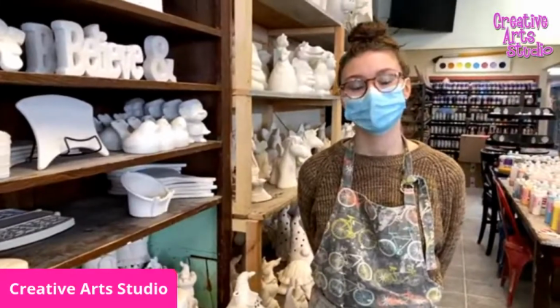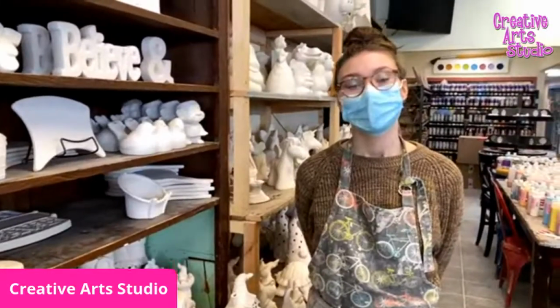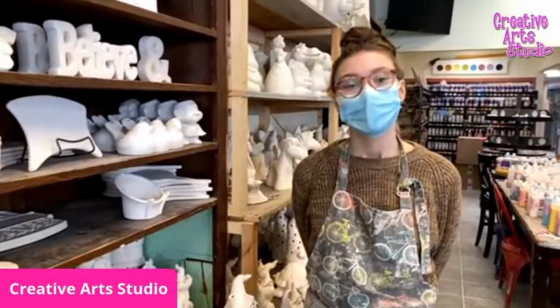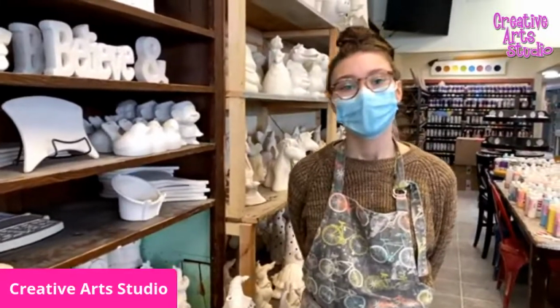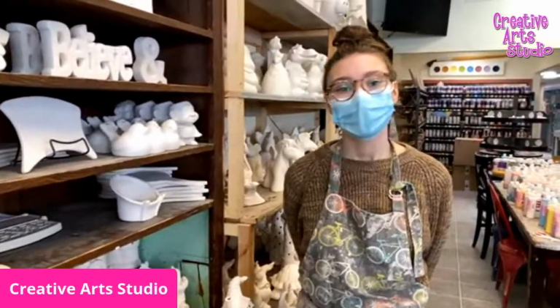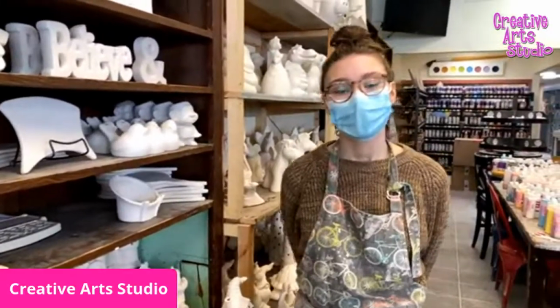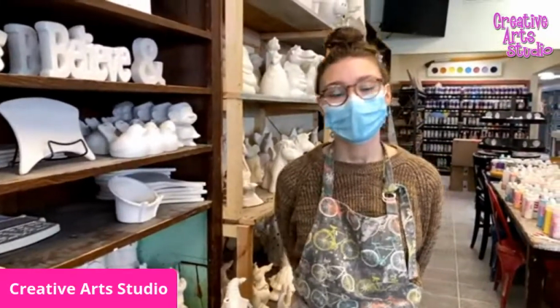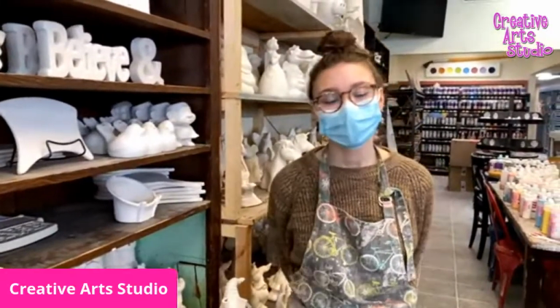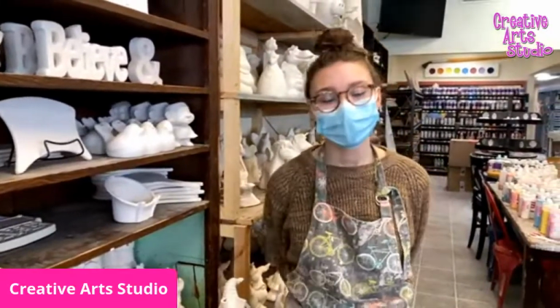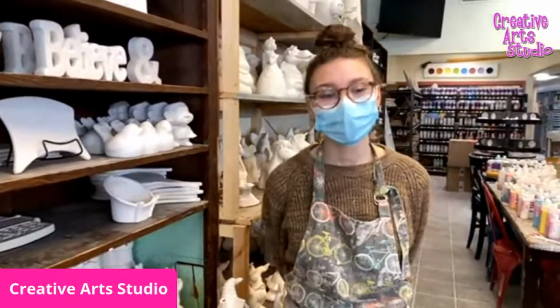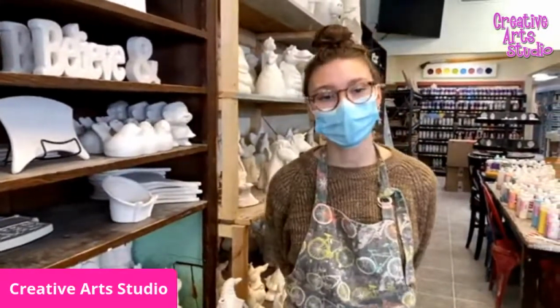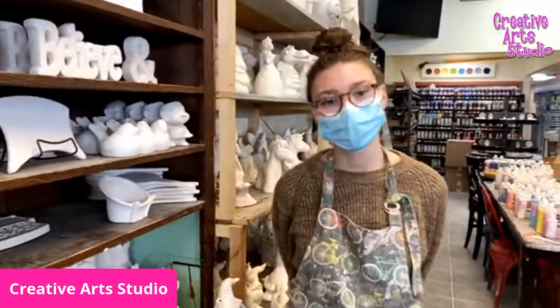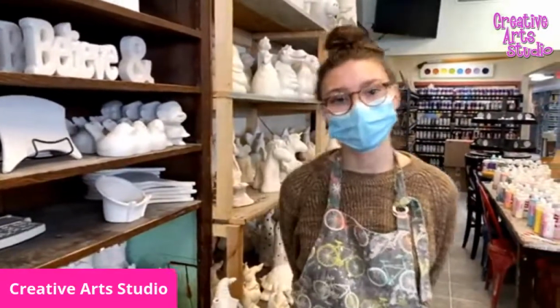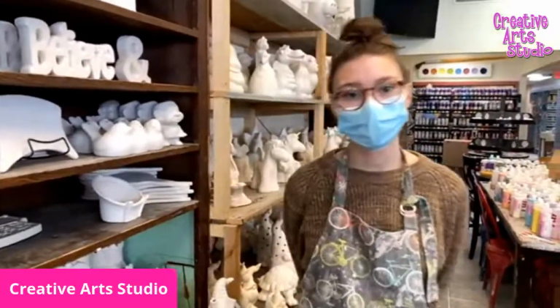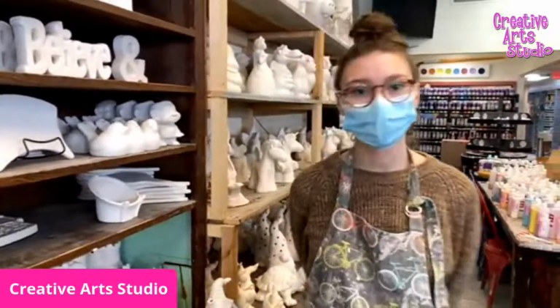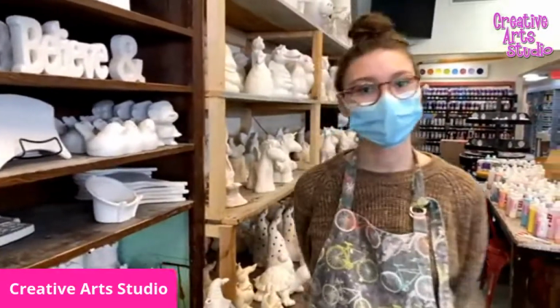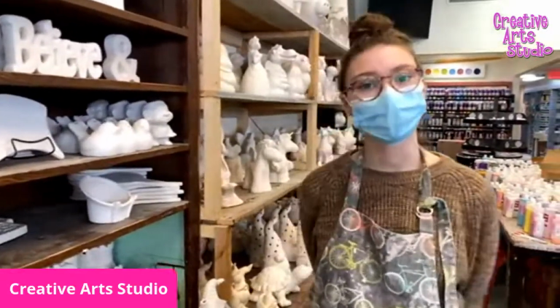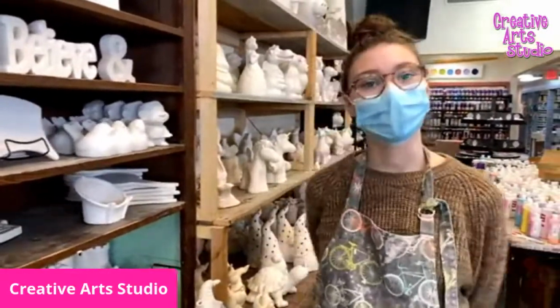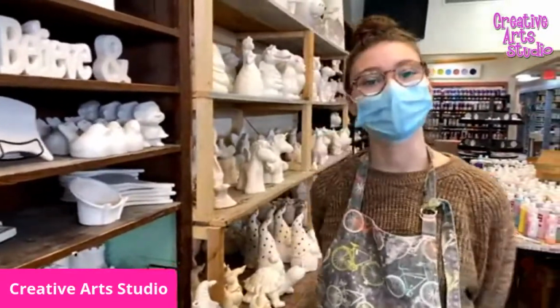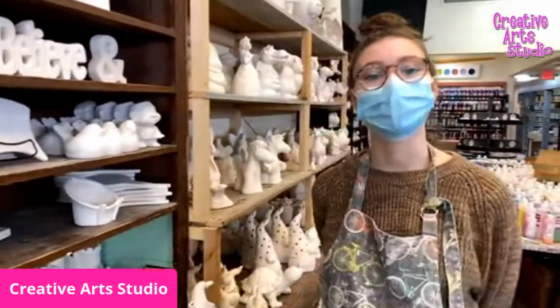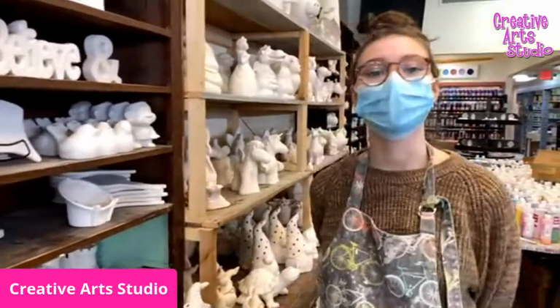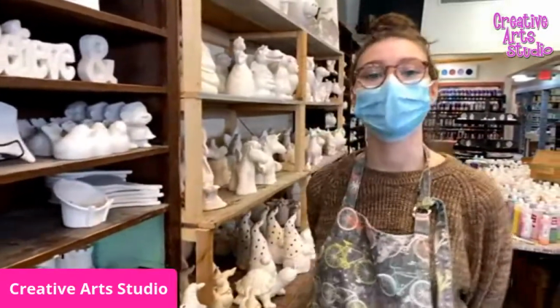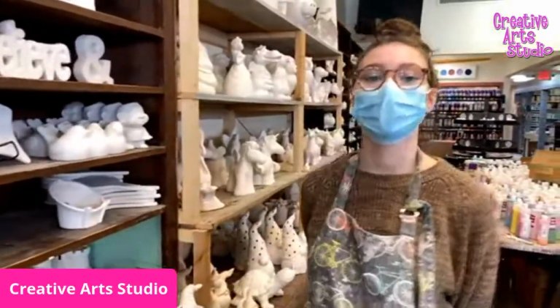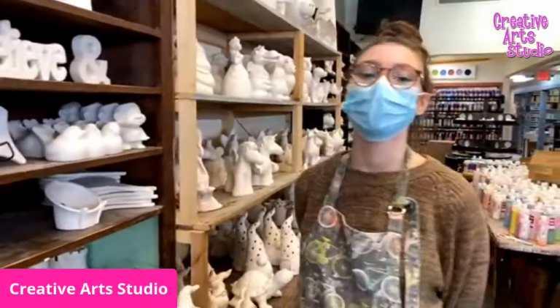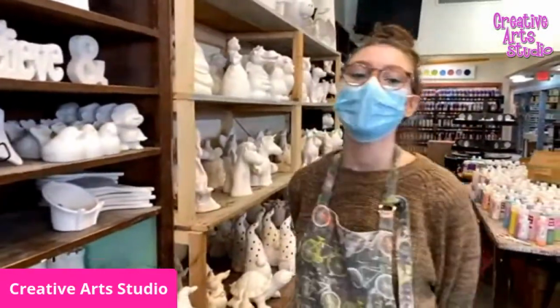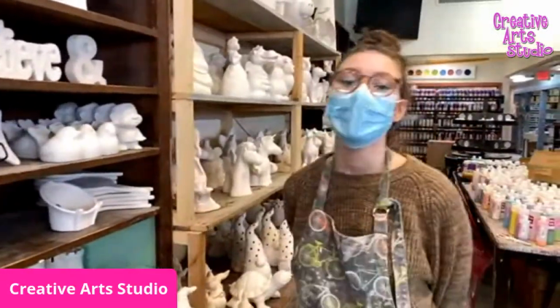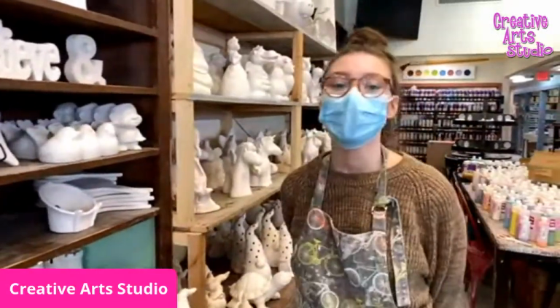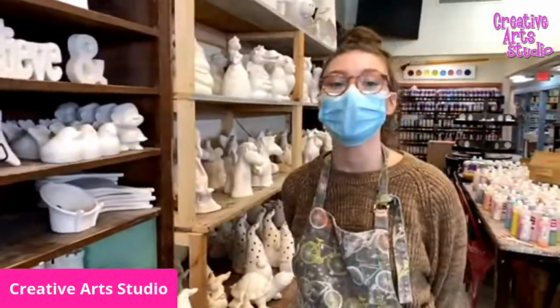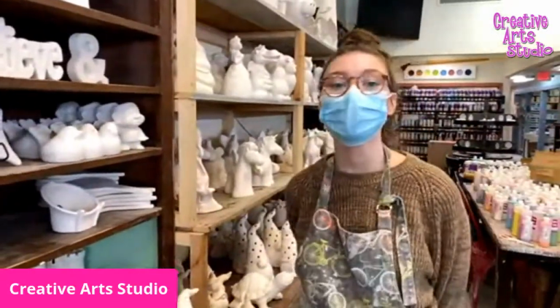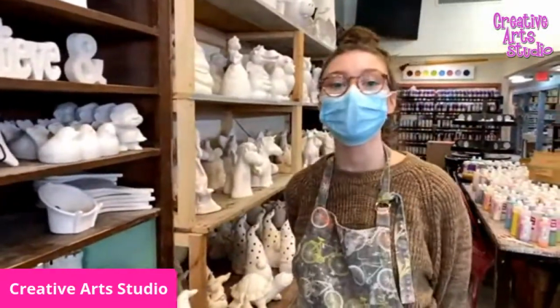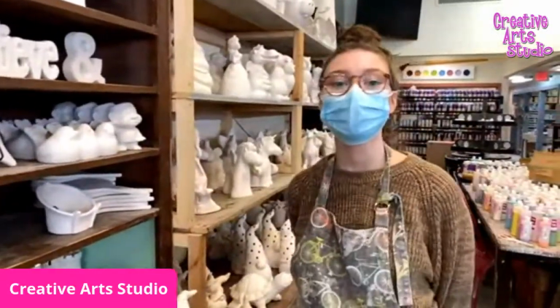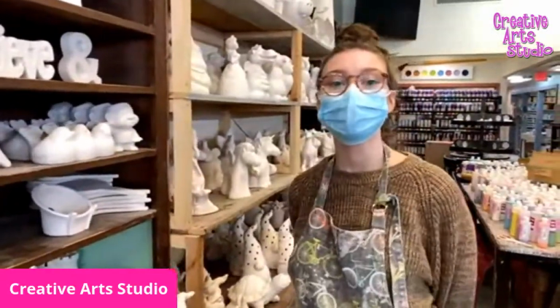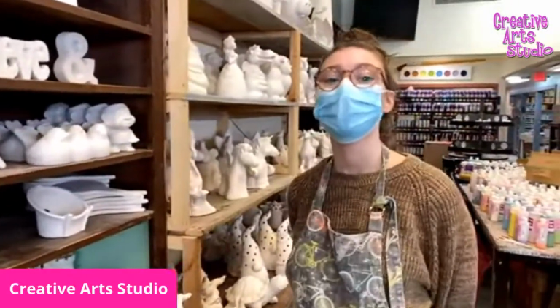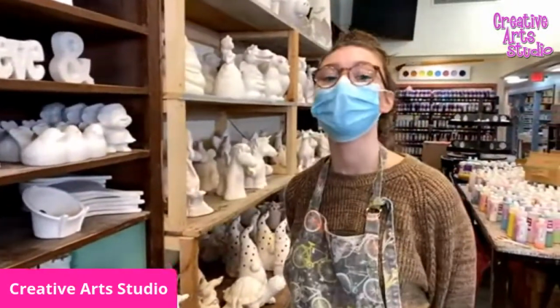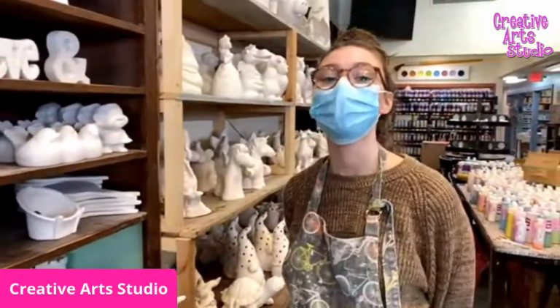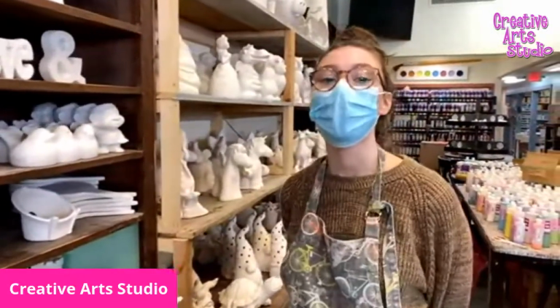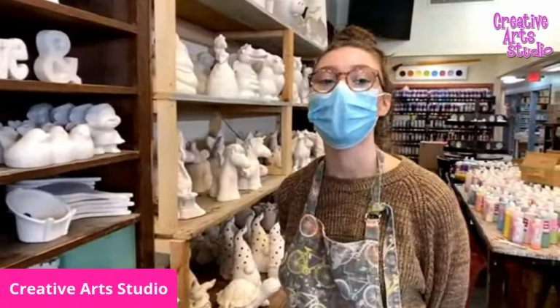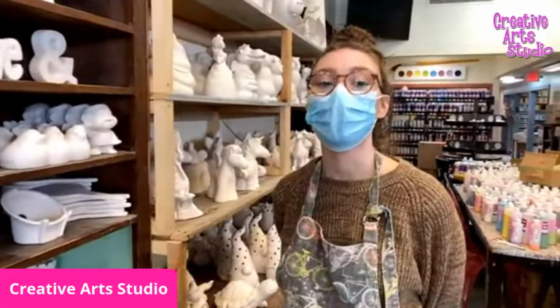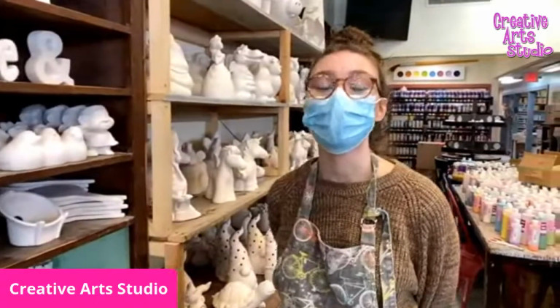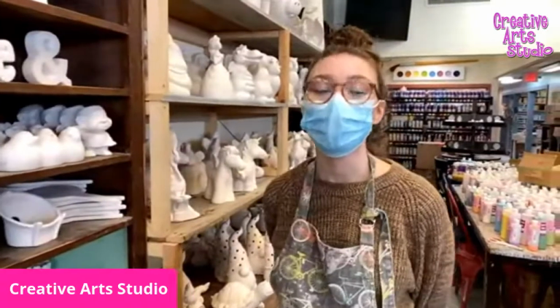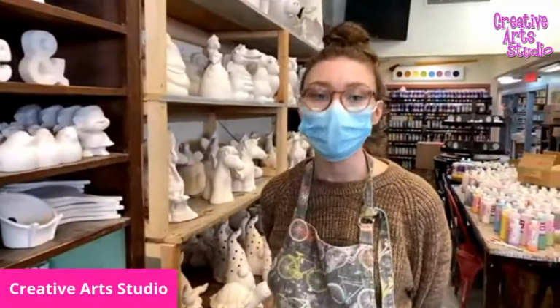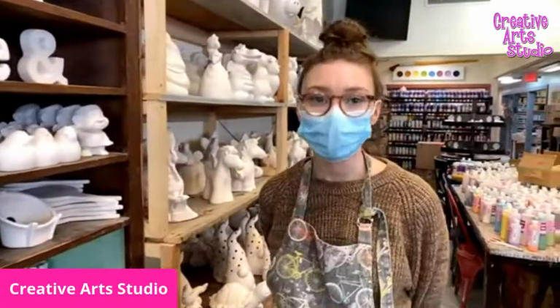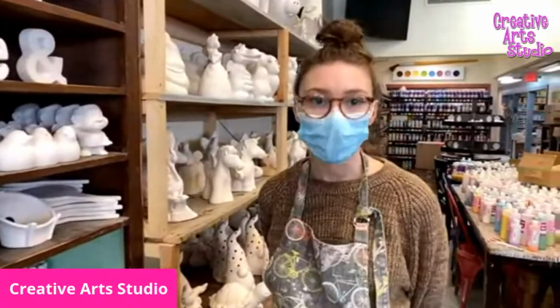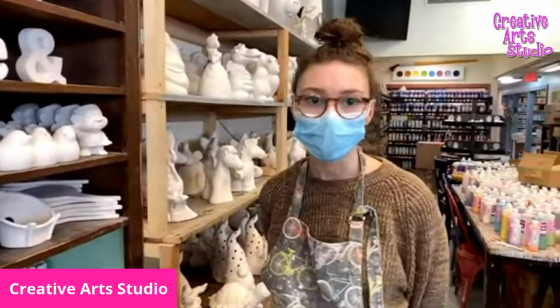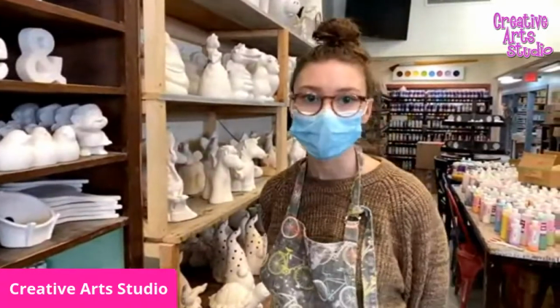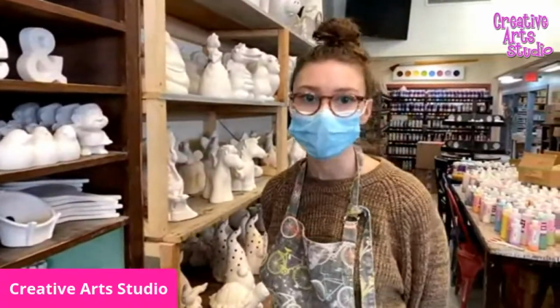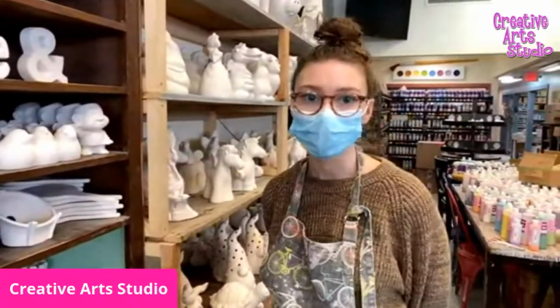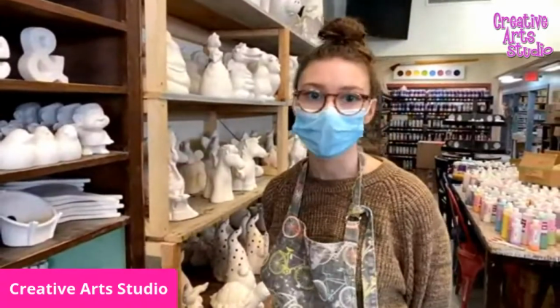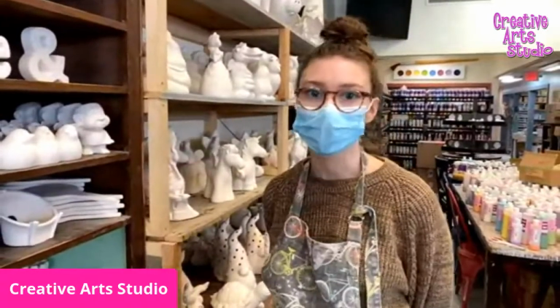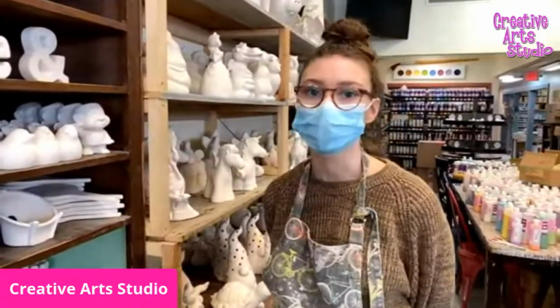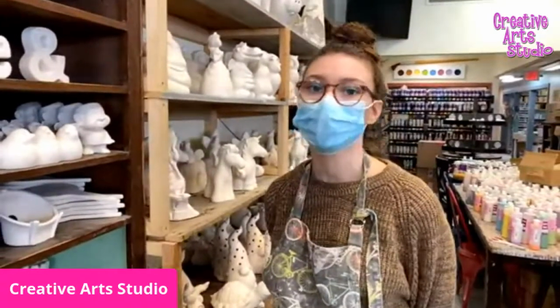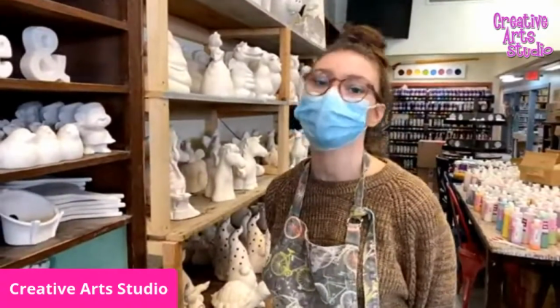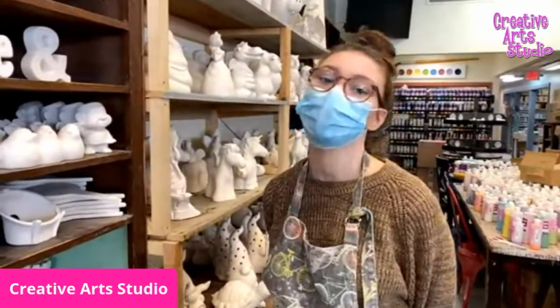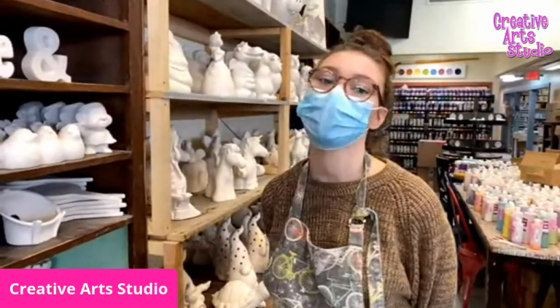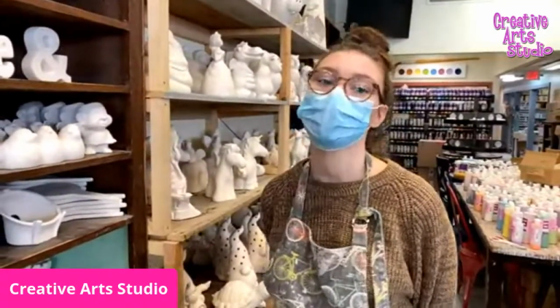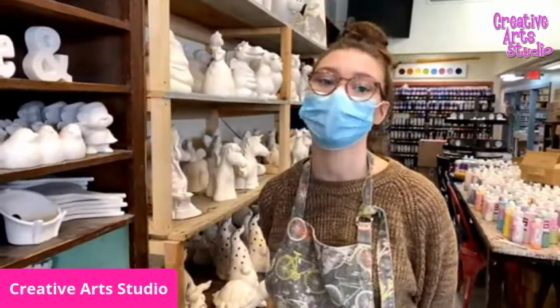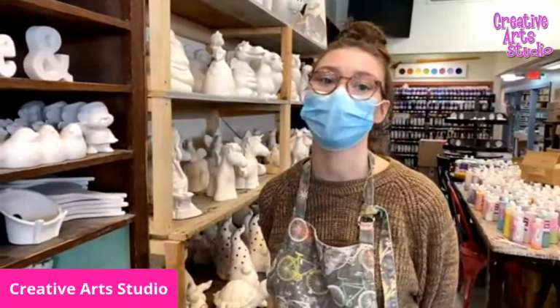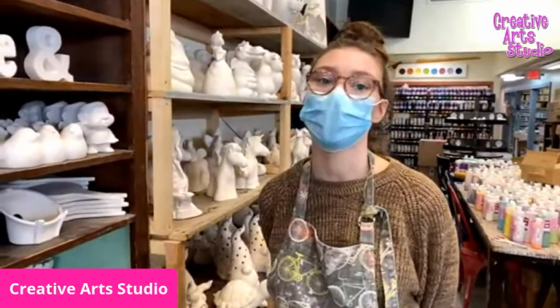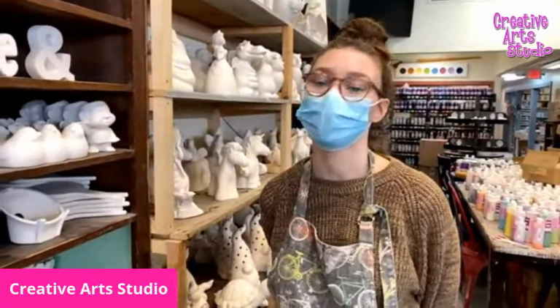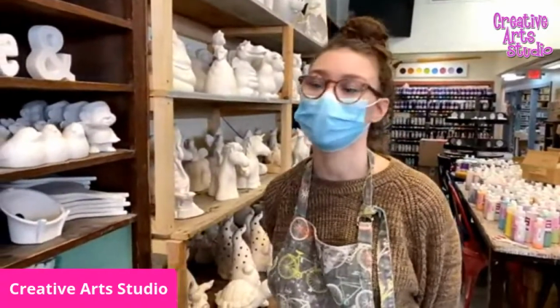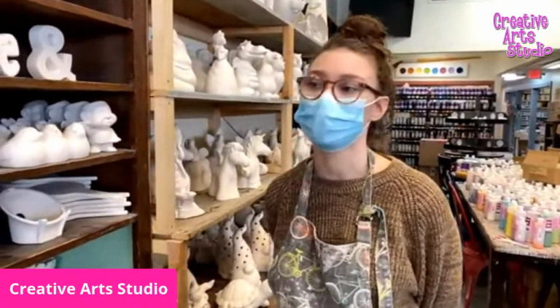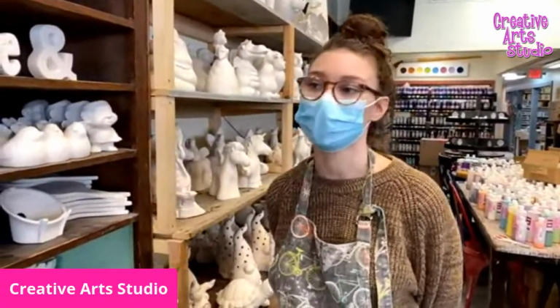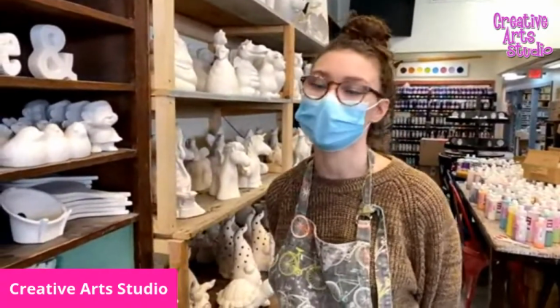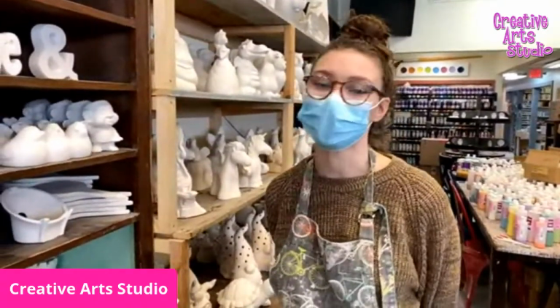Hi guys, this is Georgie from Creative Art Studio, here today to talk about our most popular project, which is pottery painting.